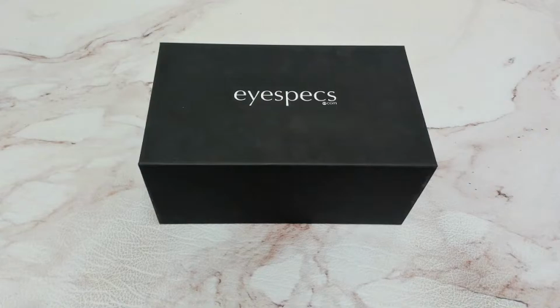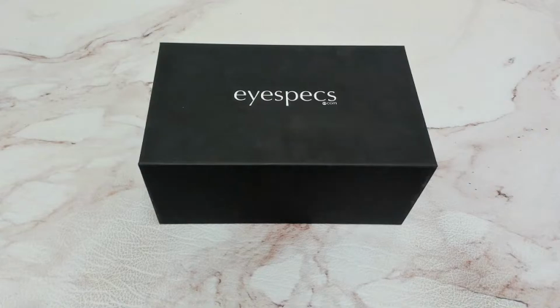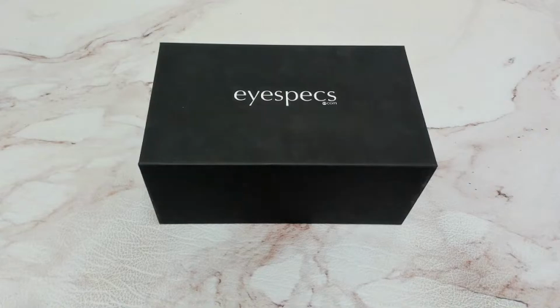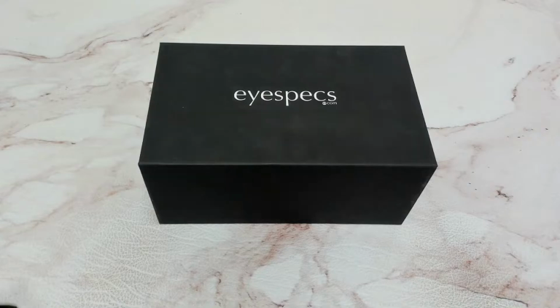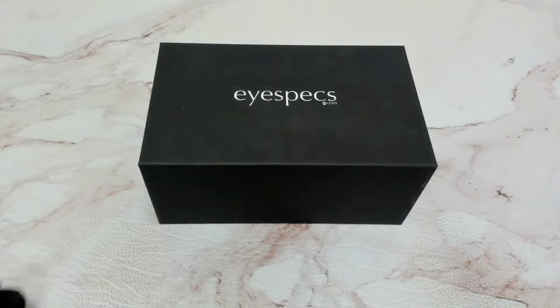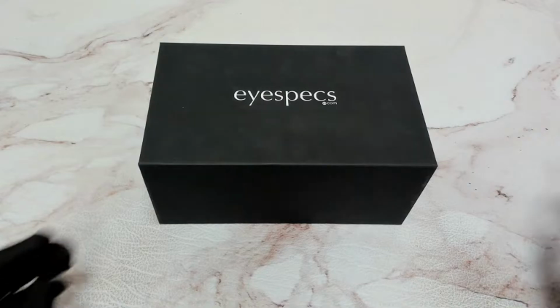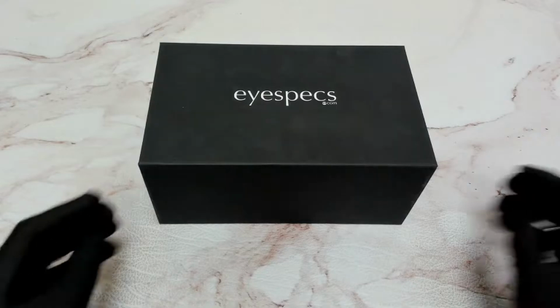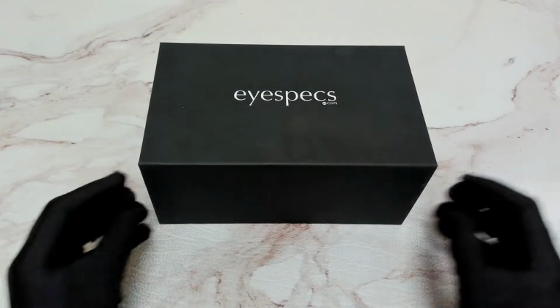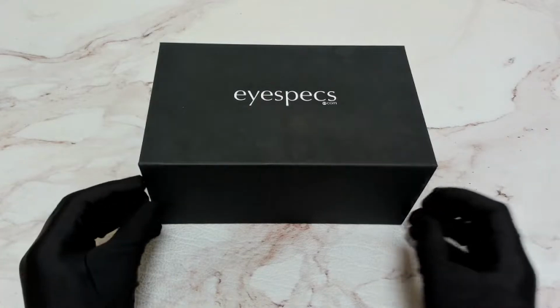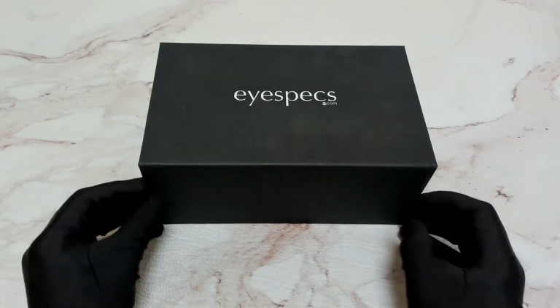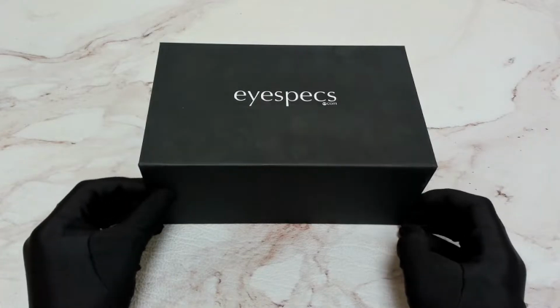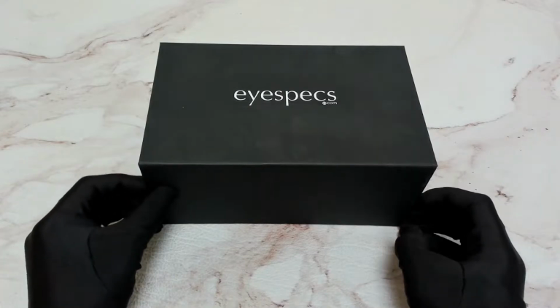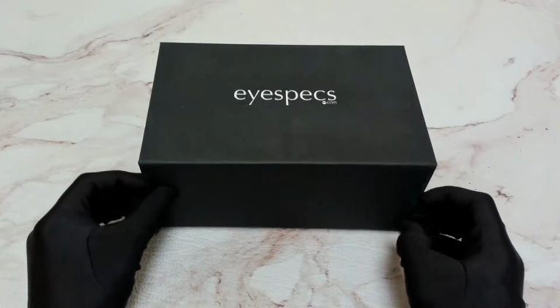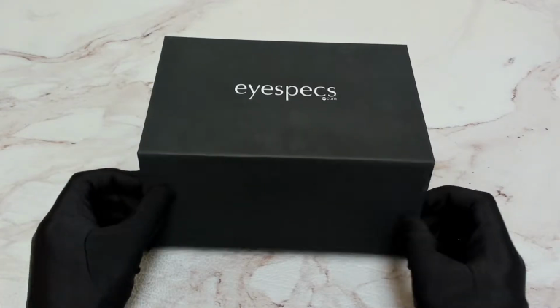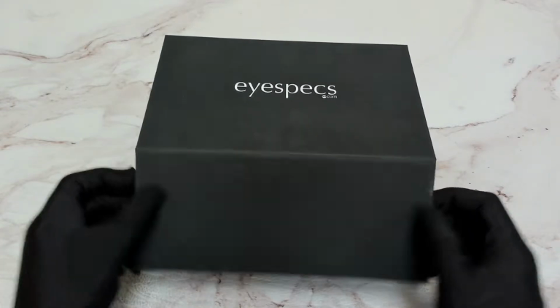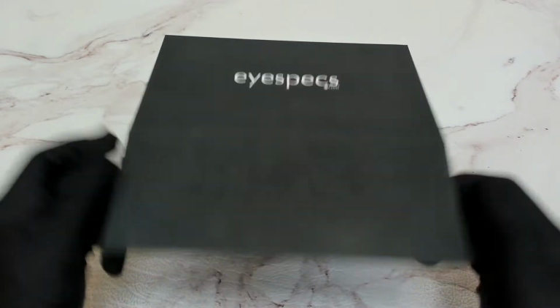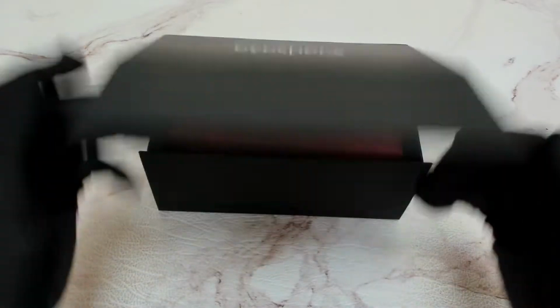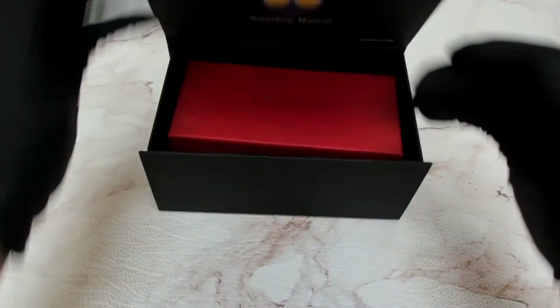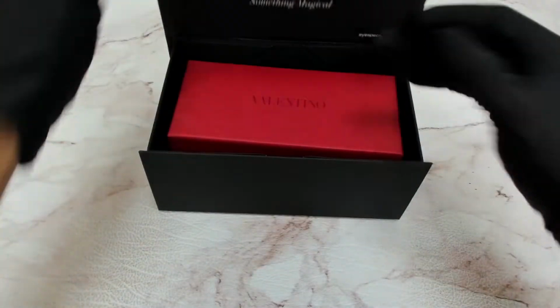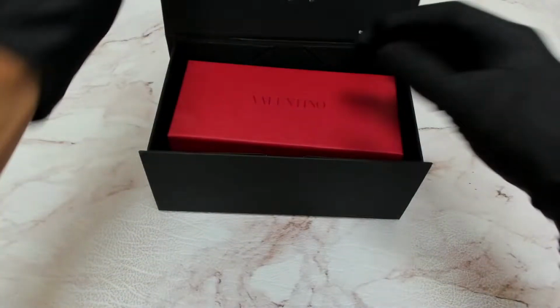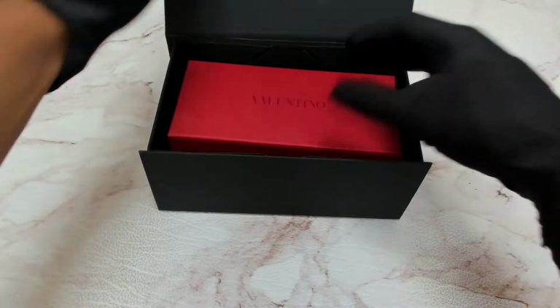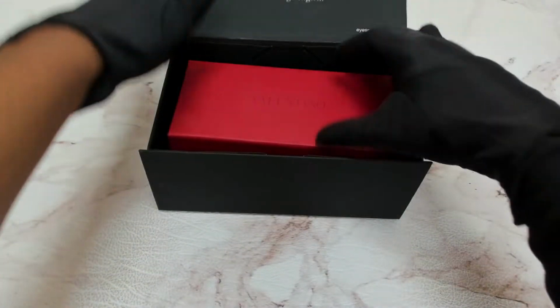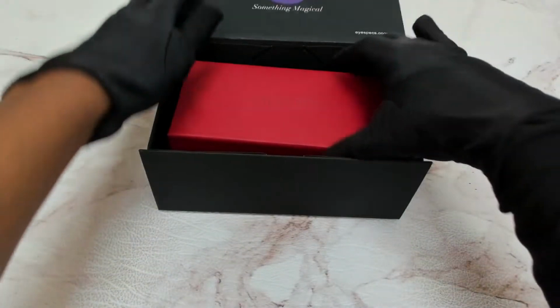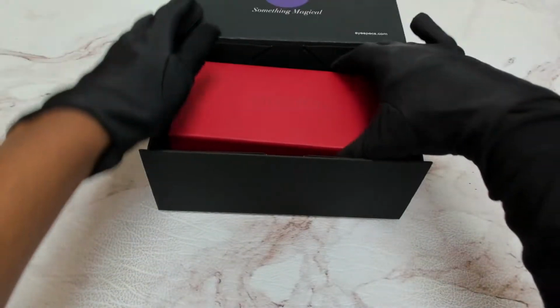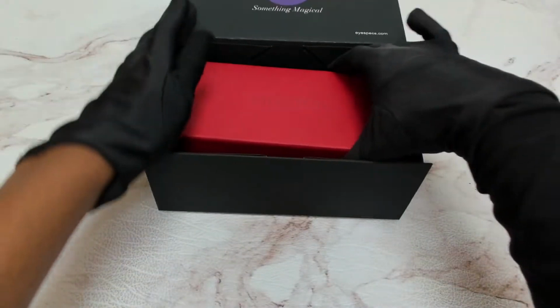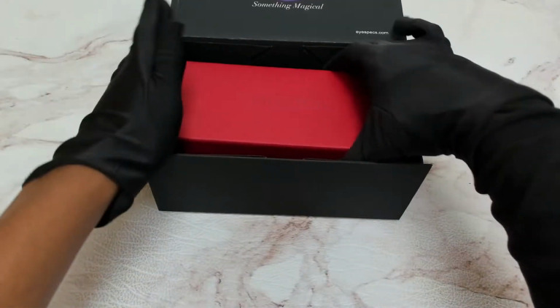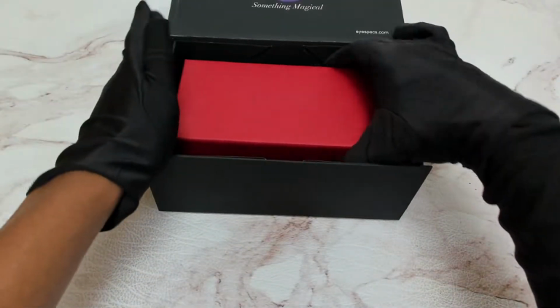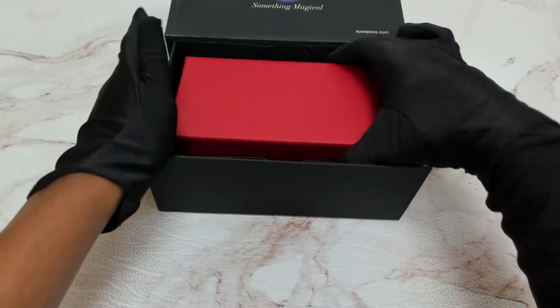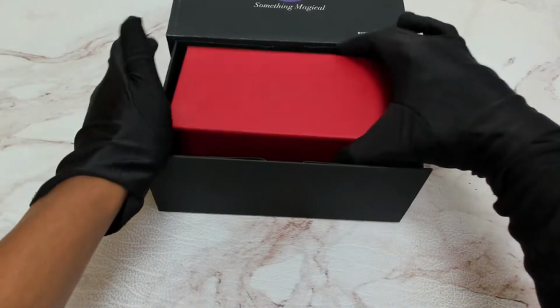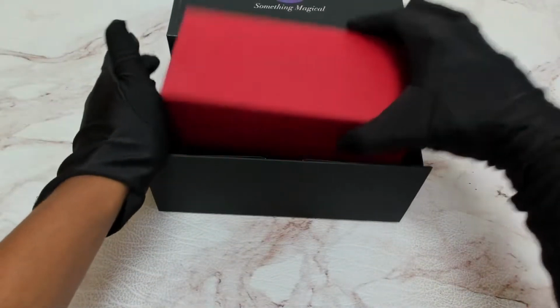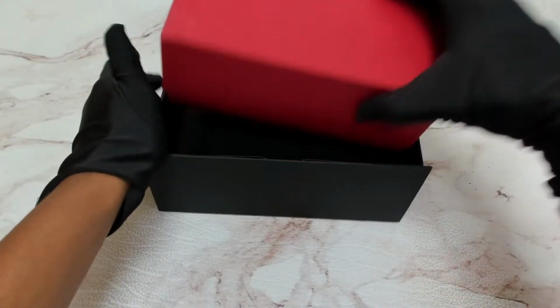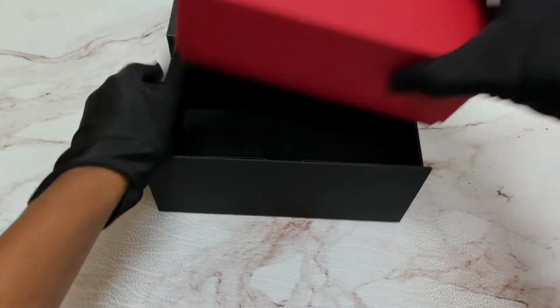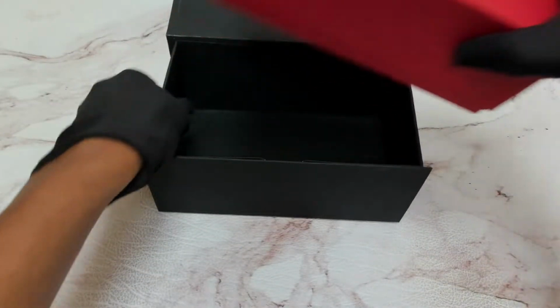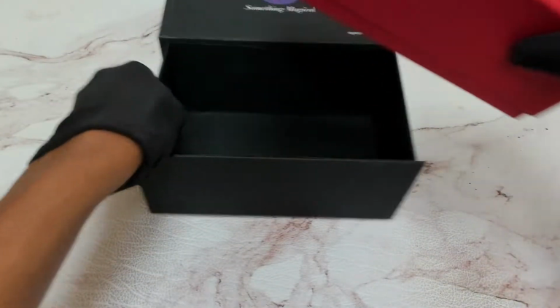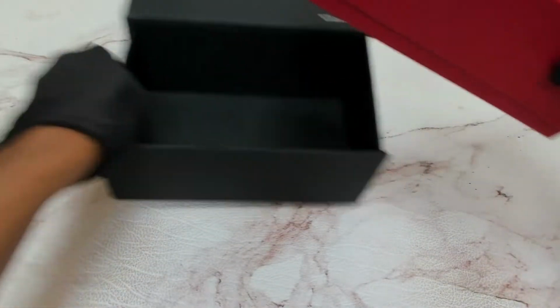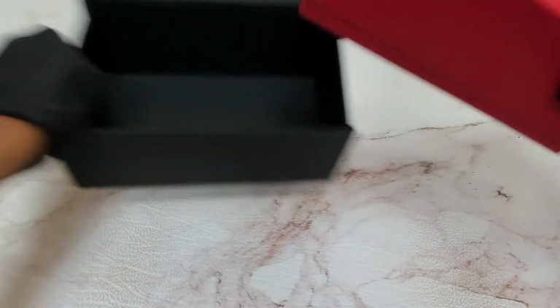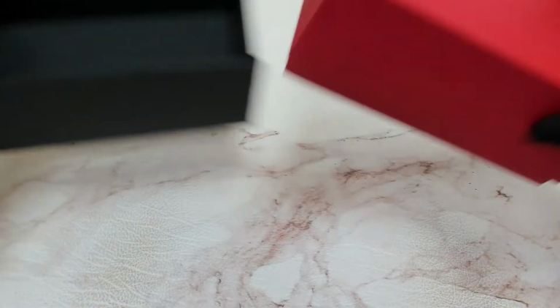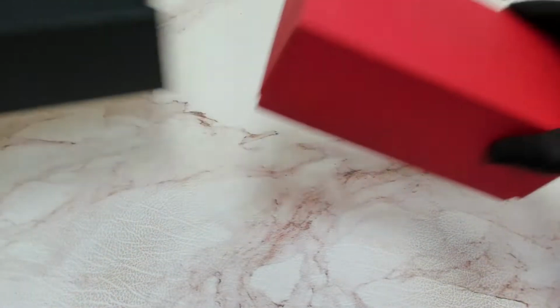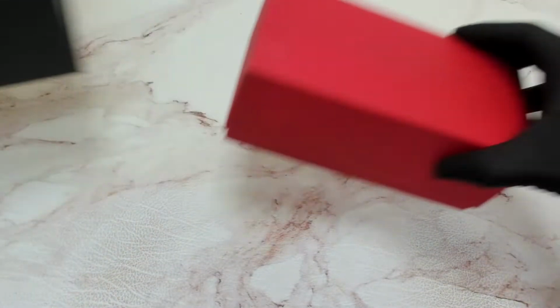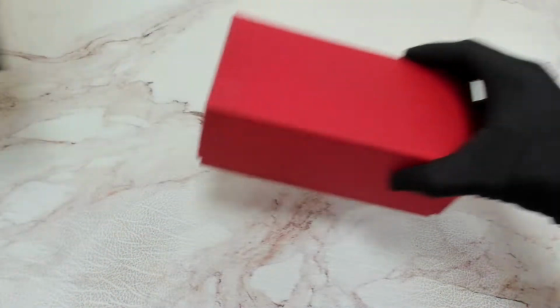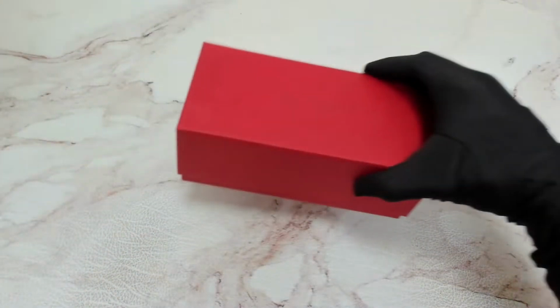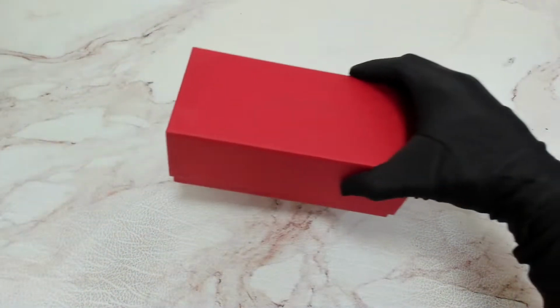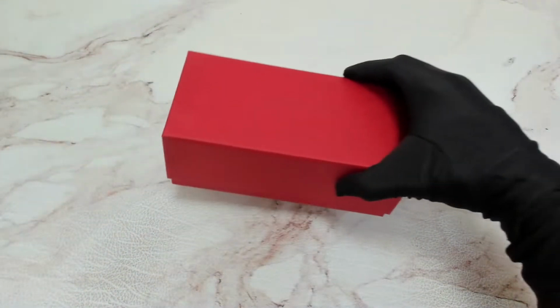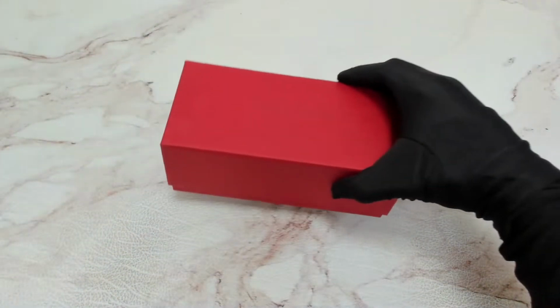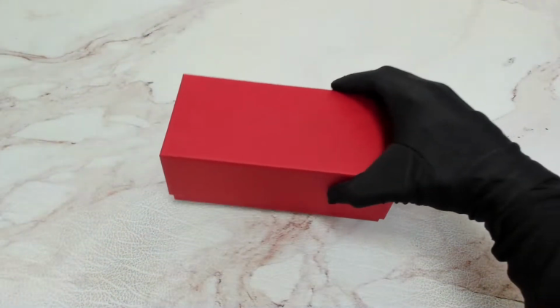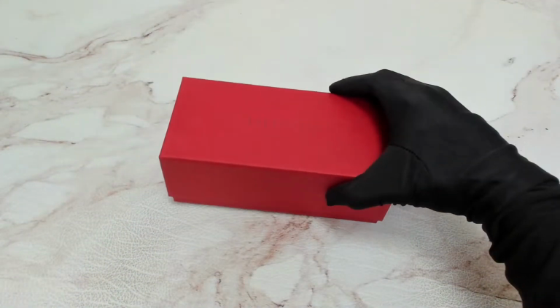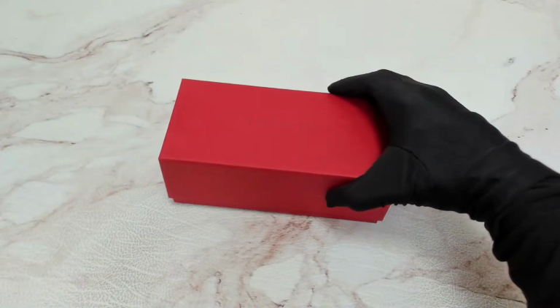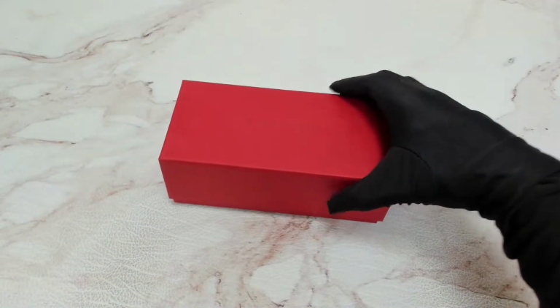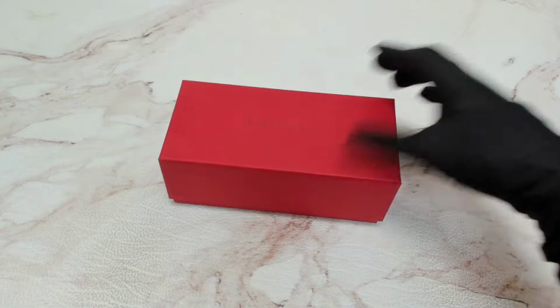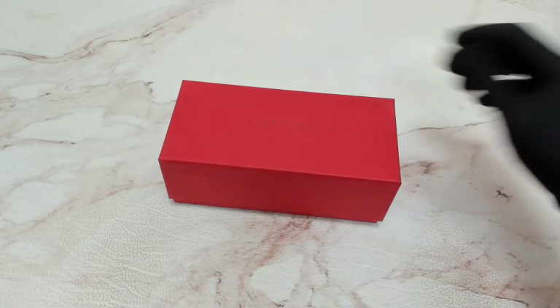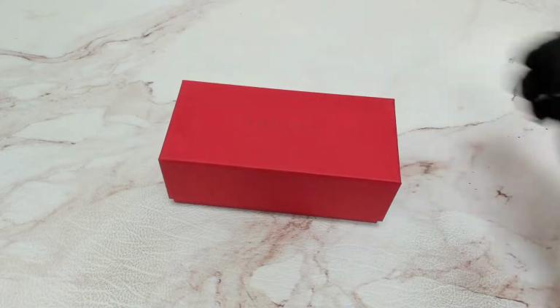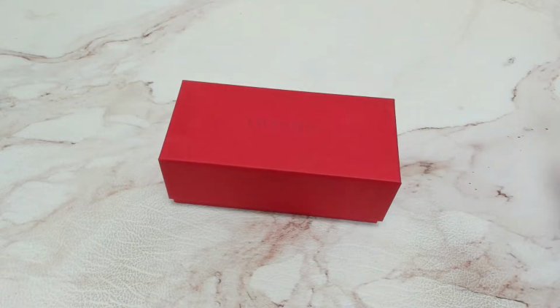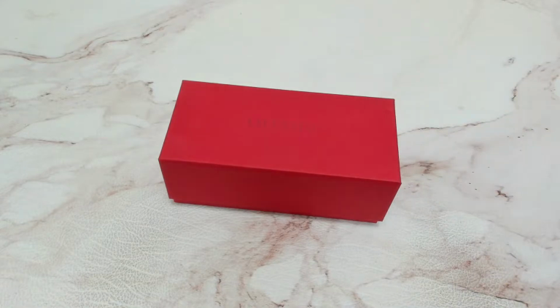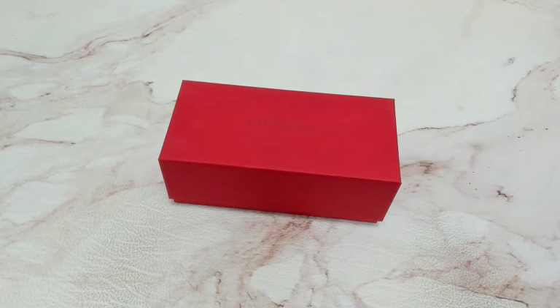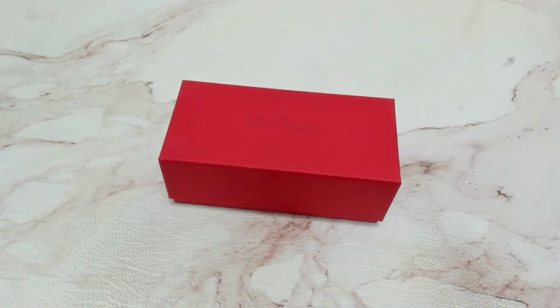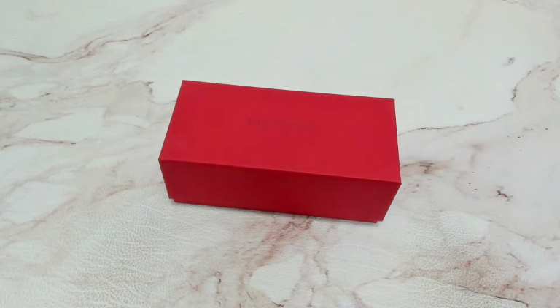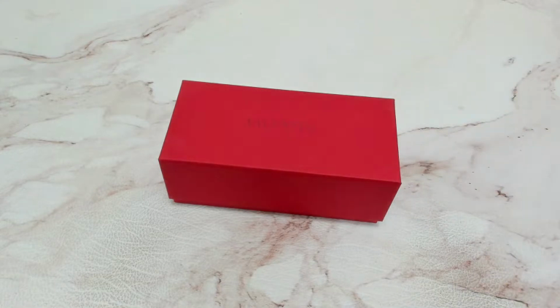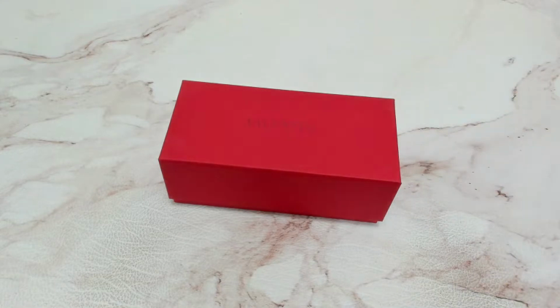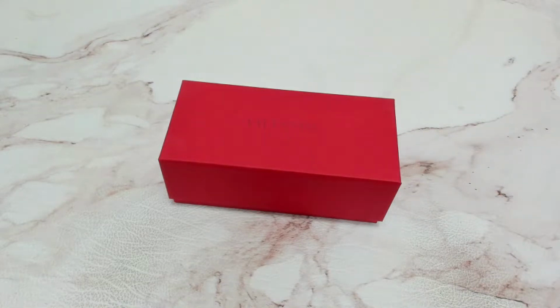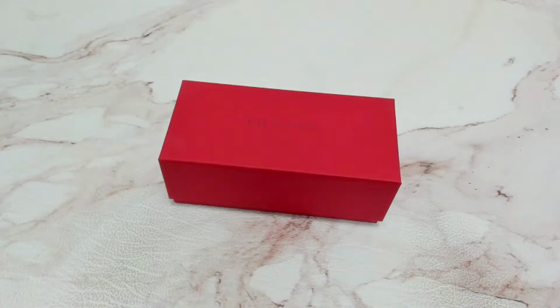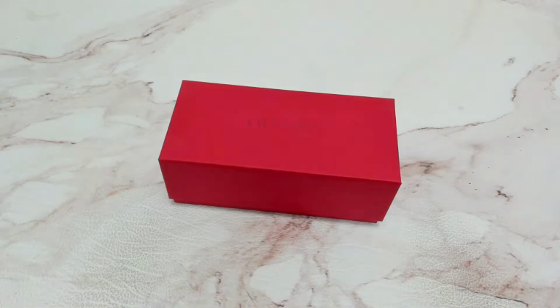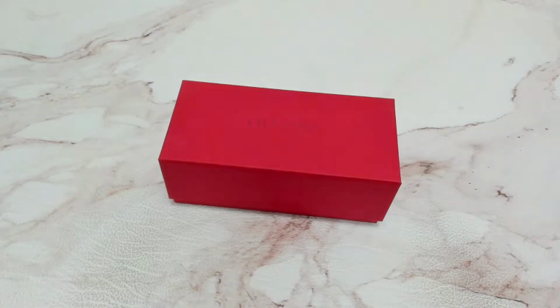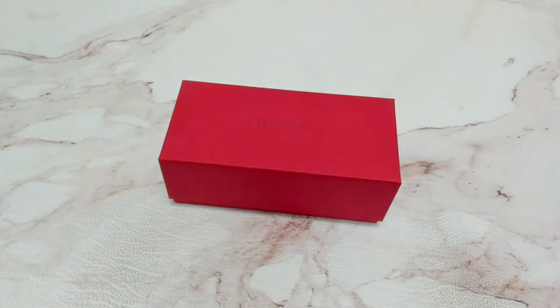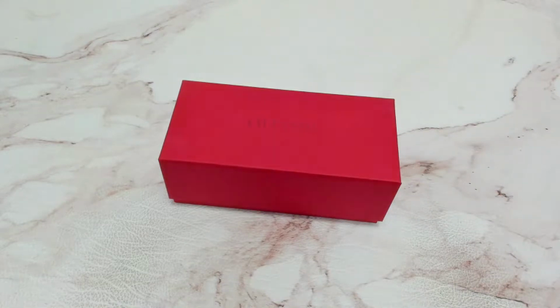Hi! I'll be unboxing Valentino Sunglasses Model VA 4045.